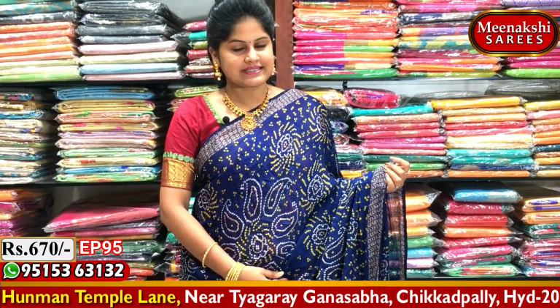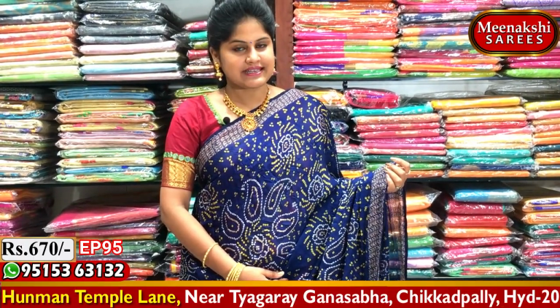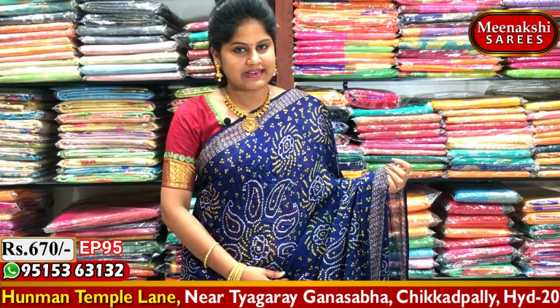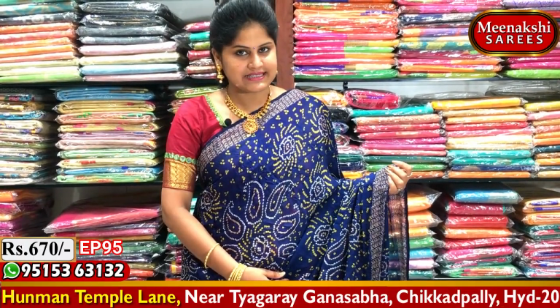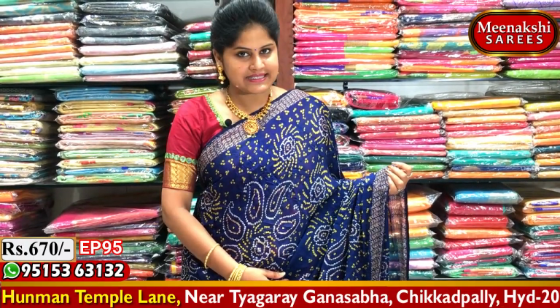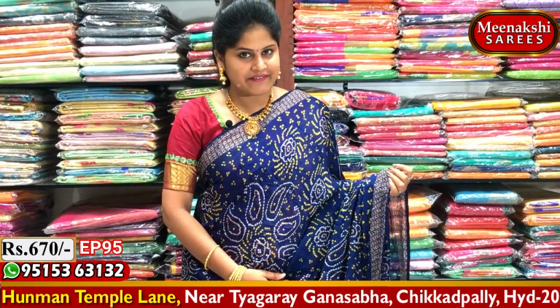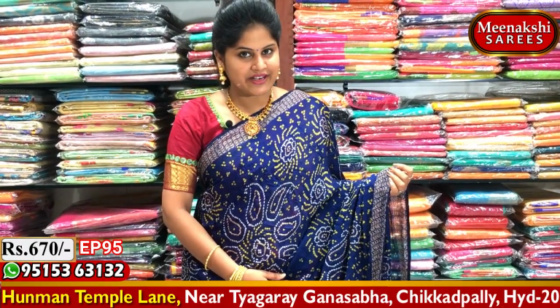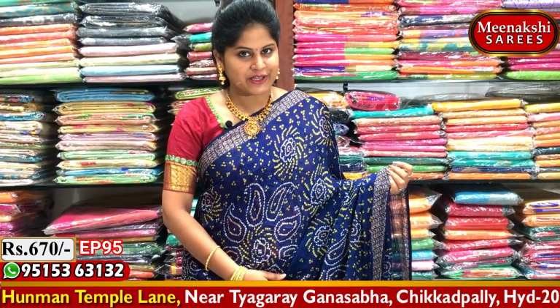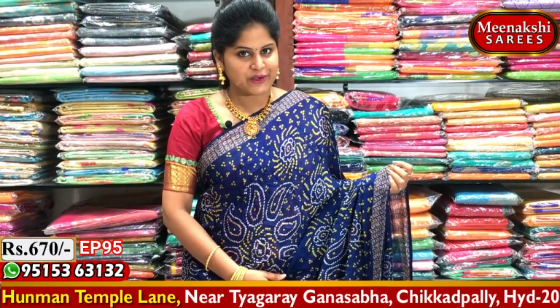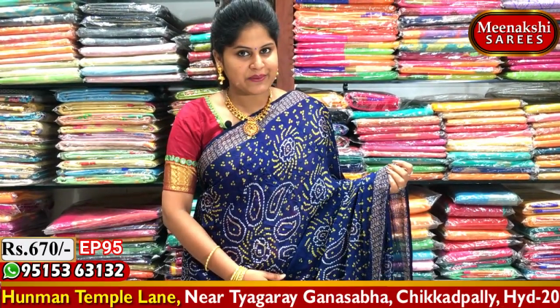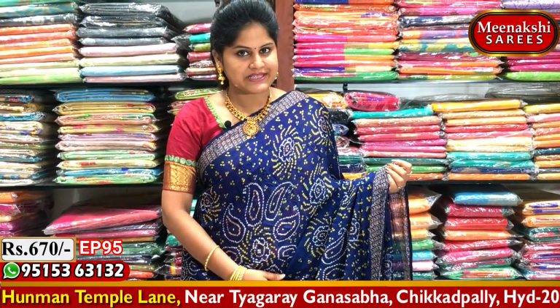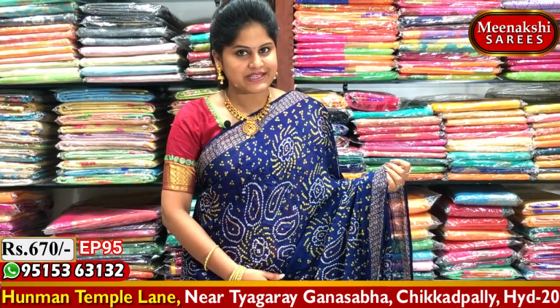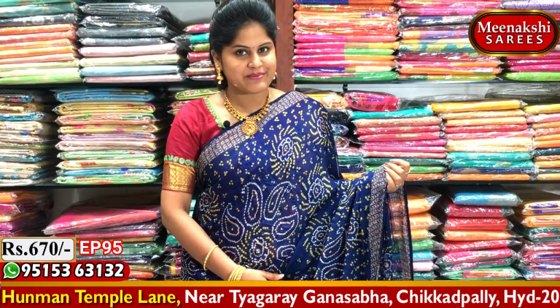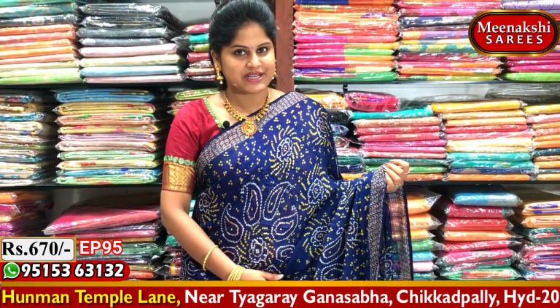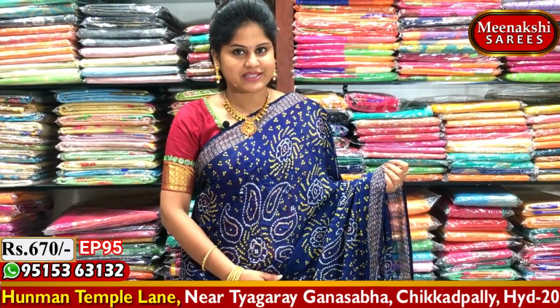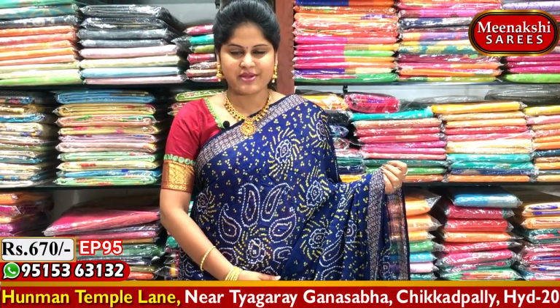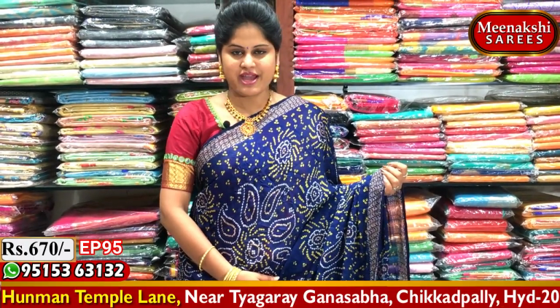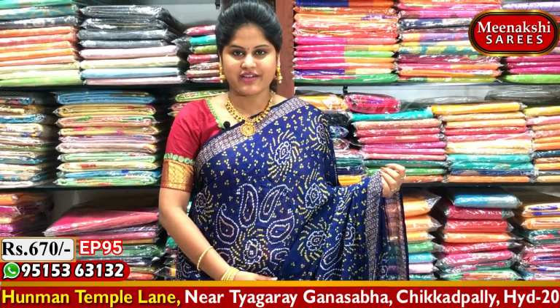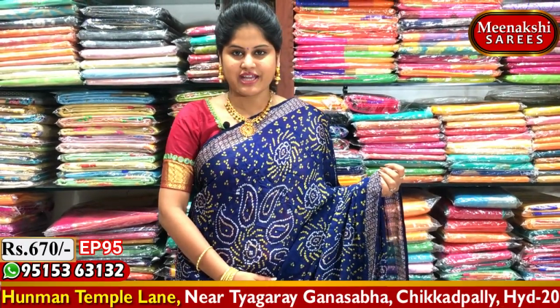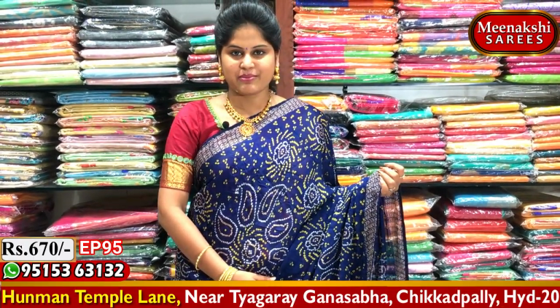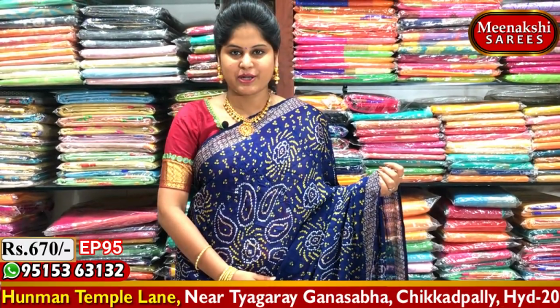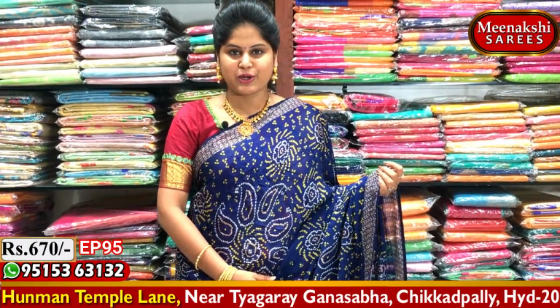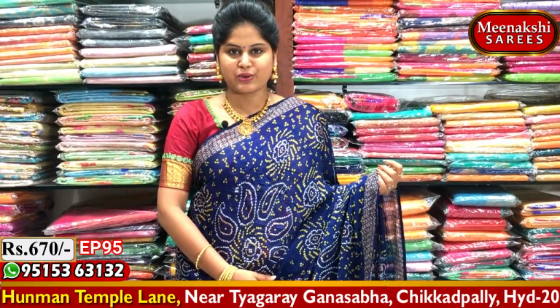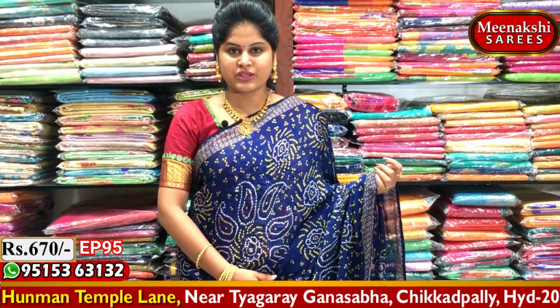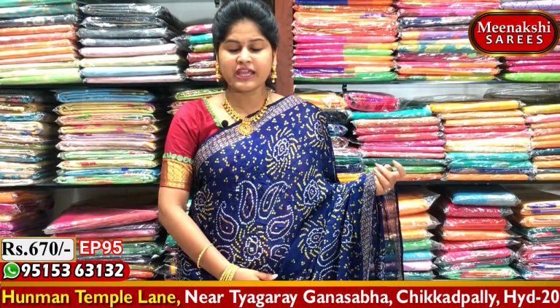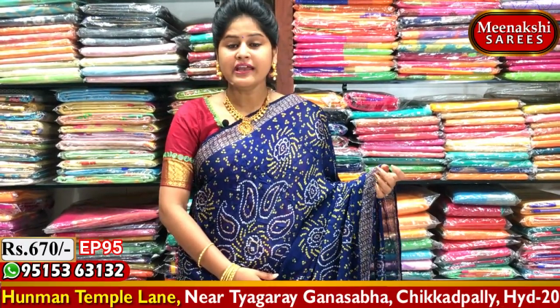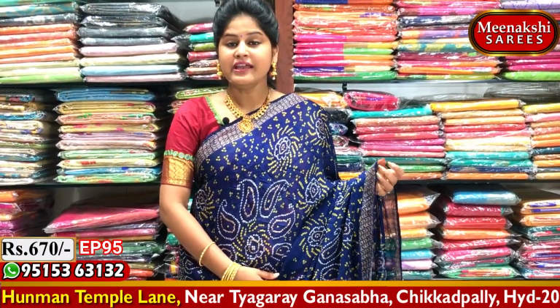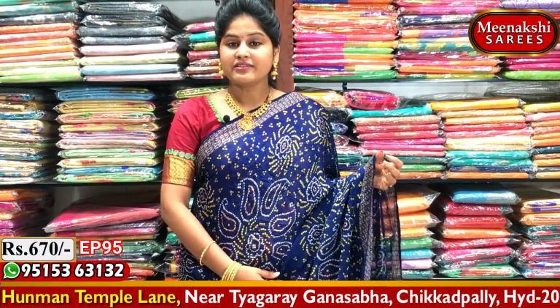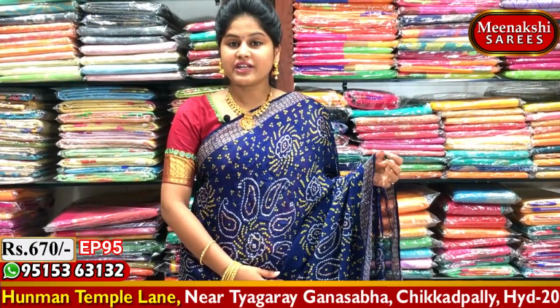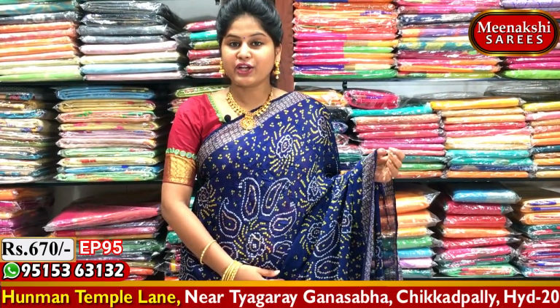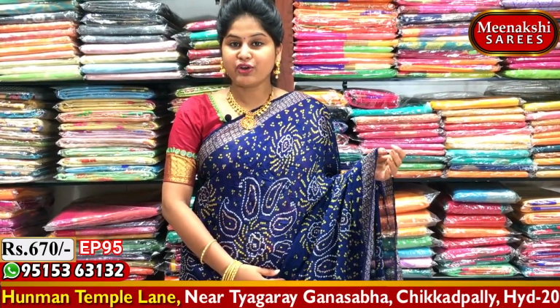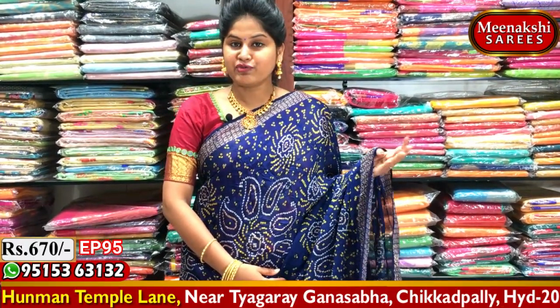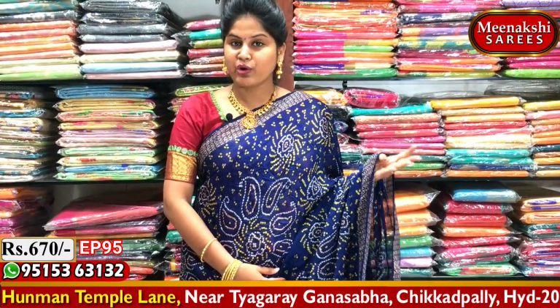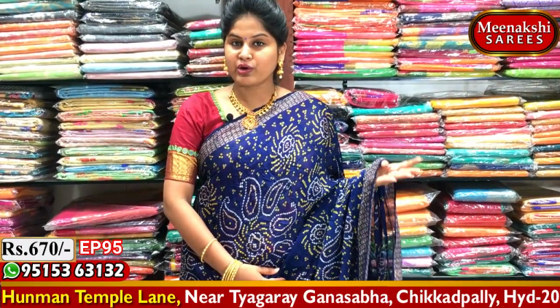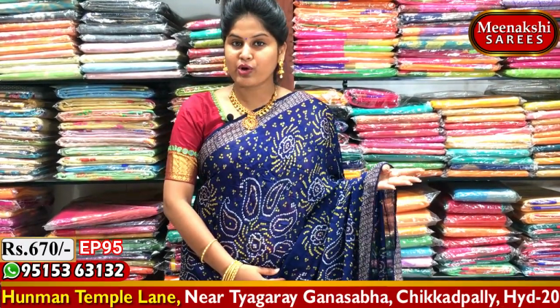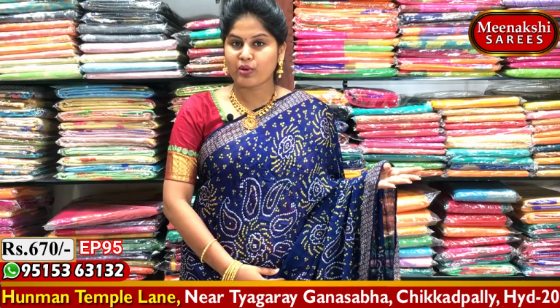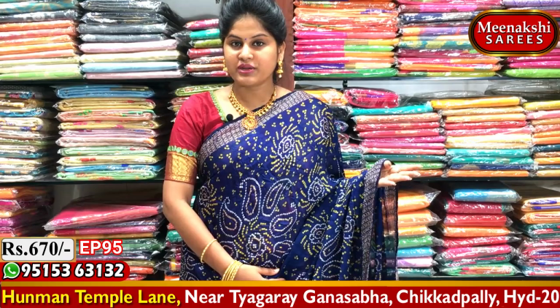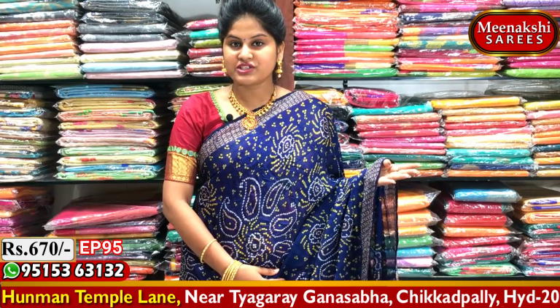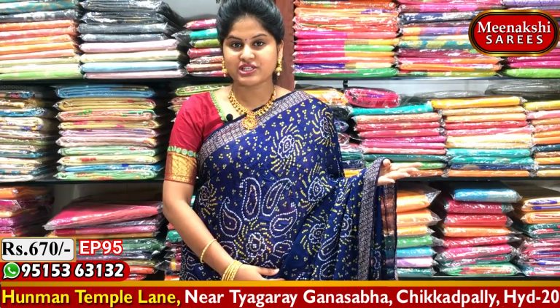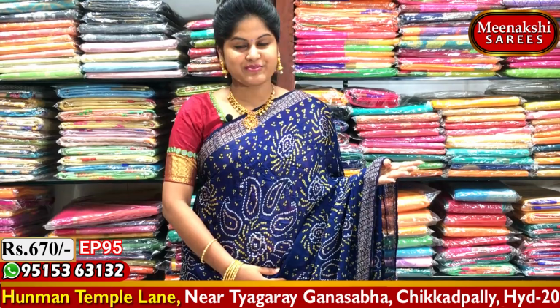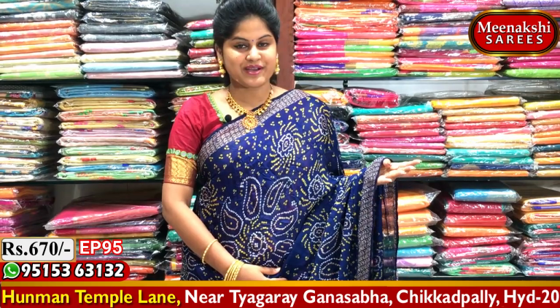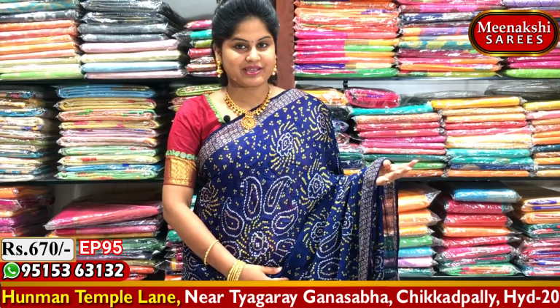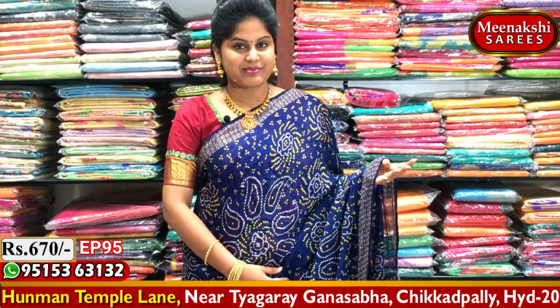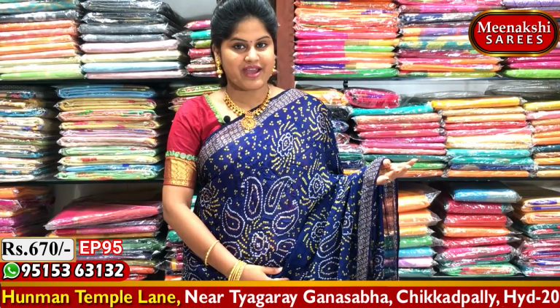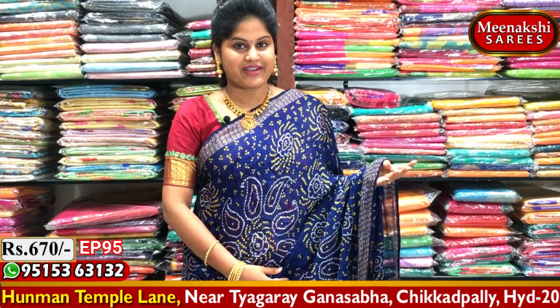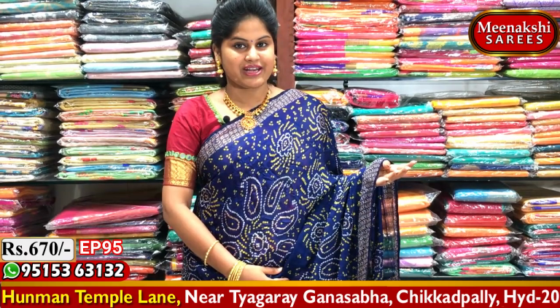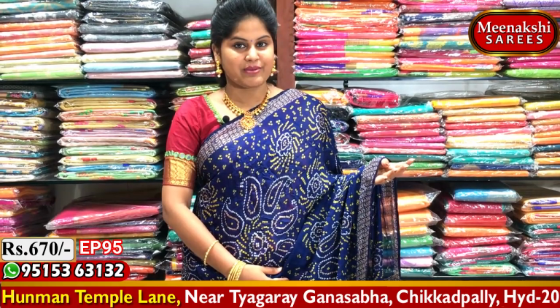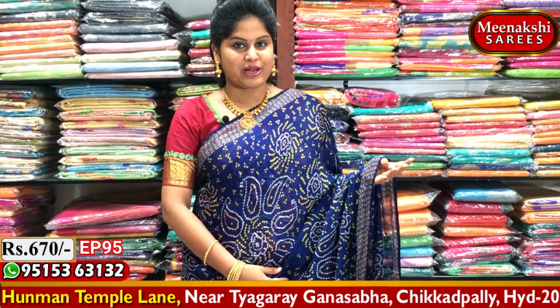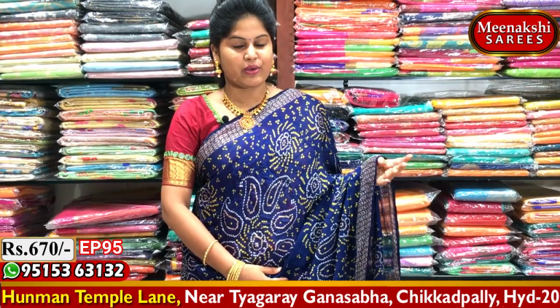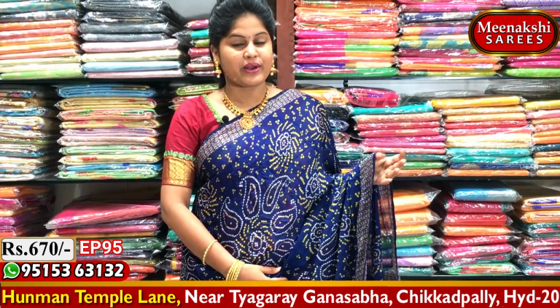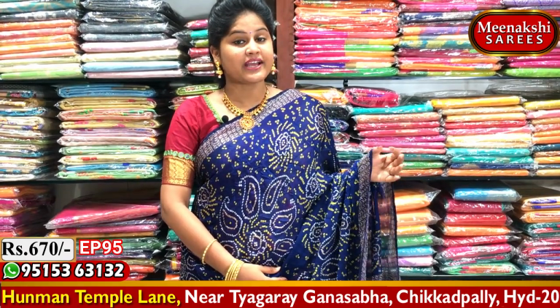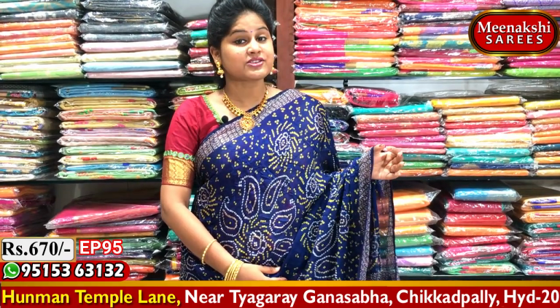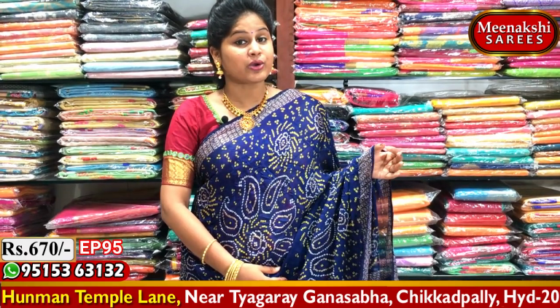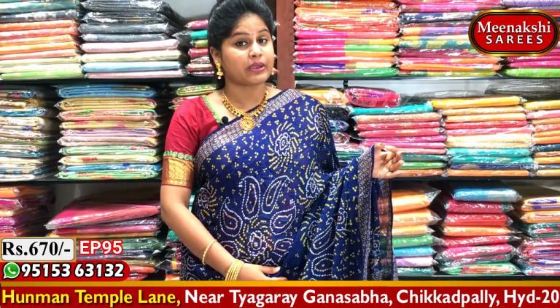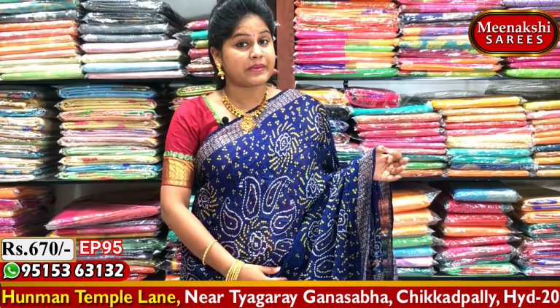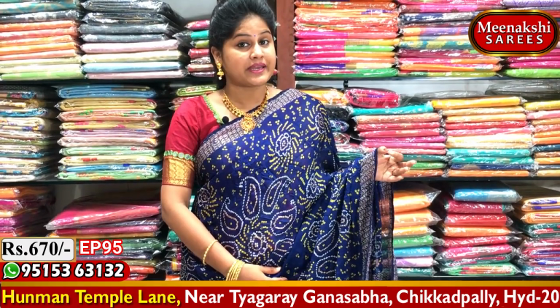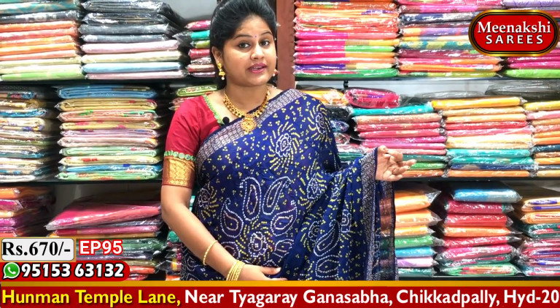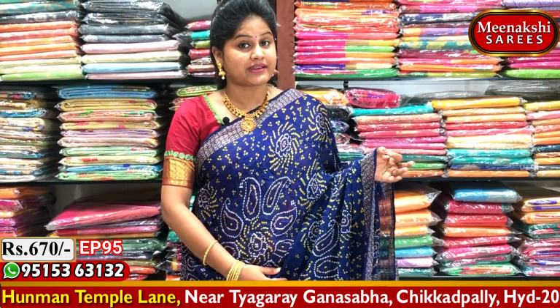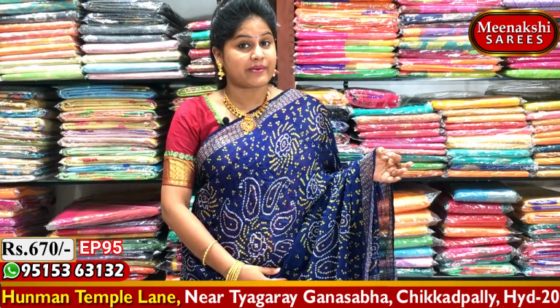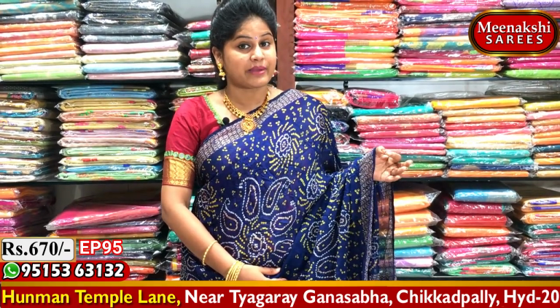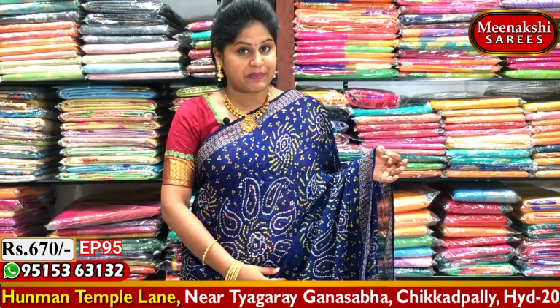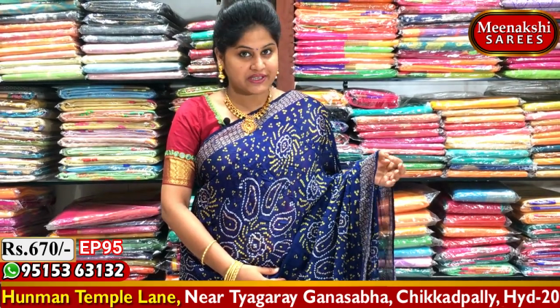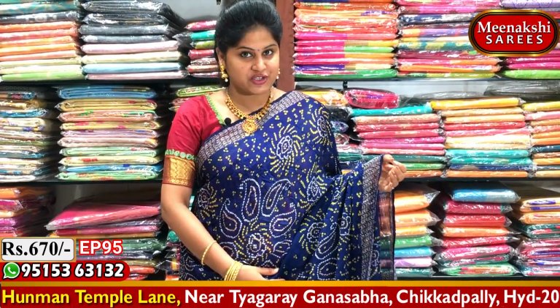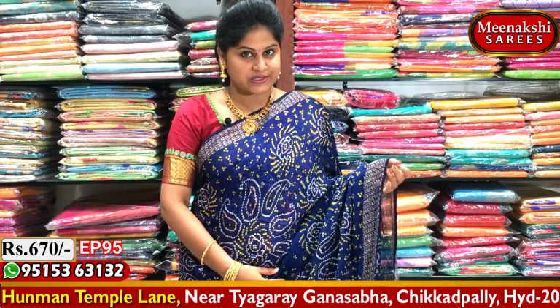It is available for 670 rupees and comes in 3 to 4 combinations. Contact us or visit immediately.